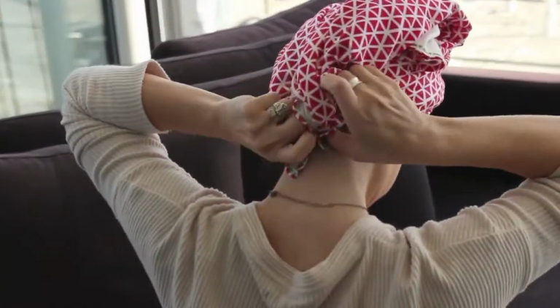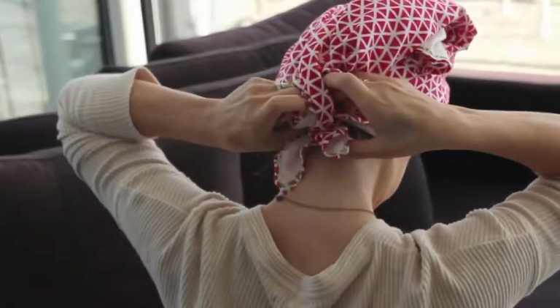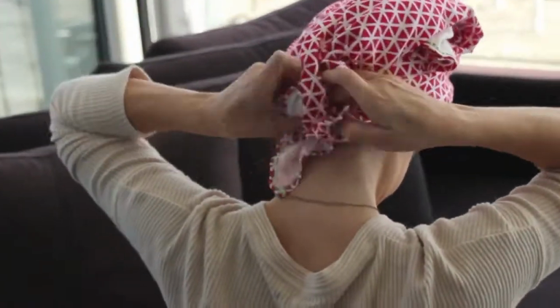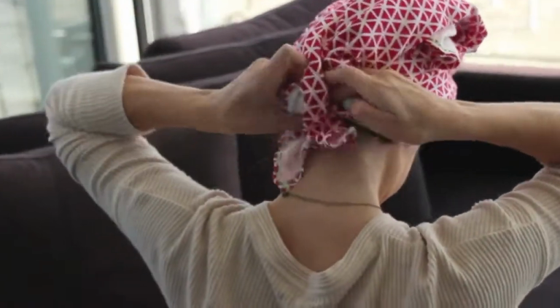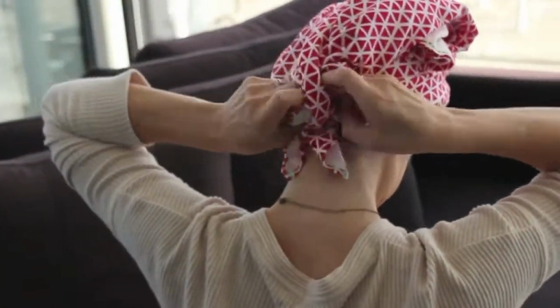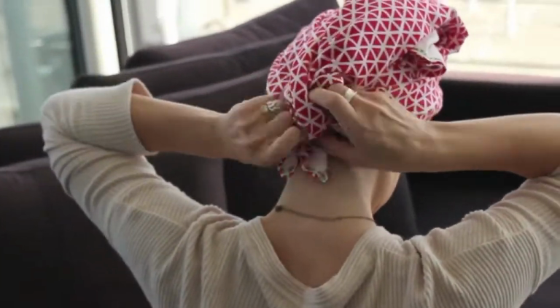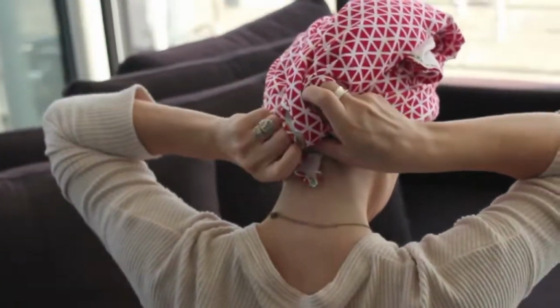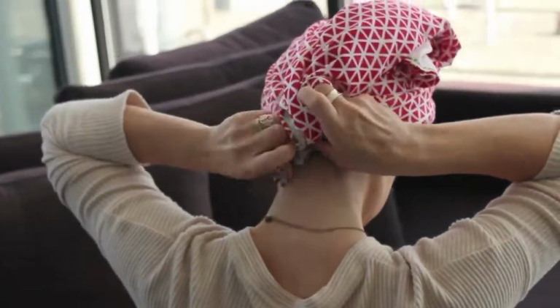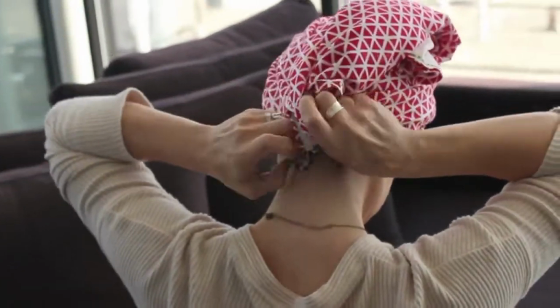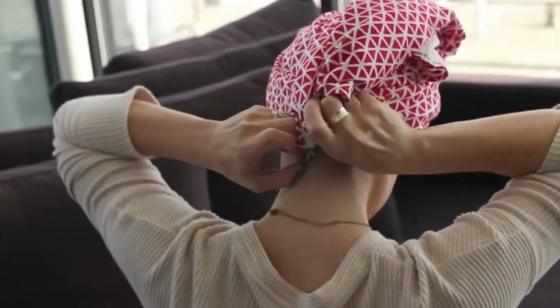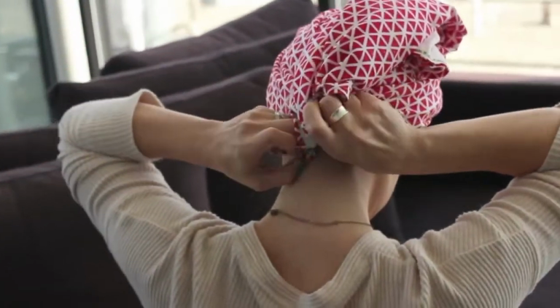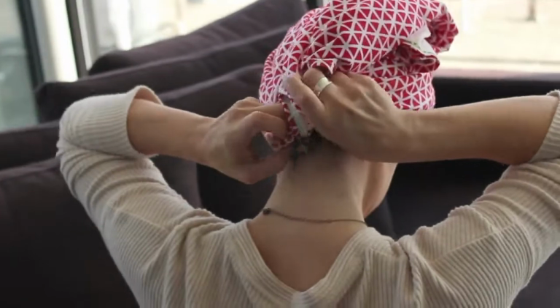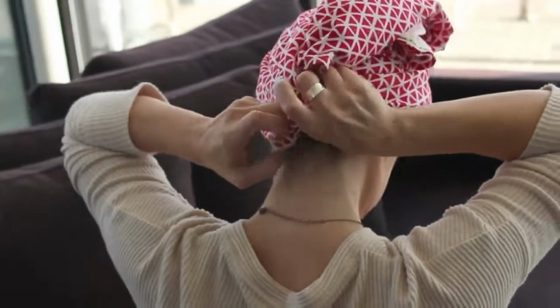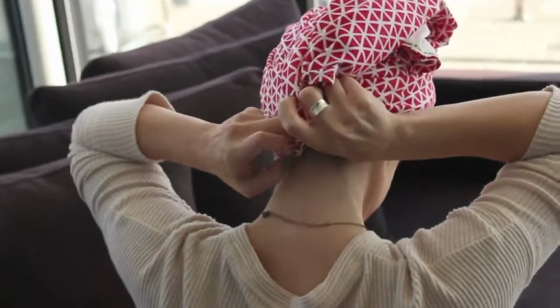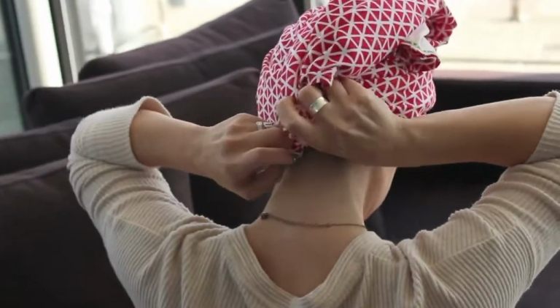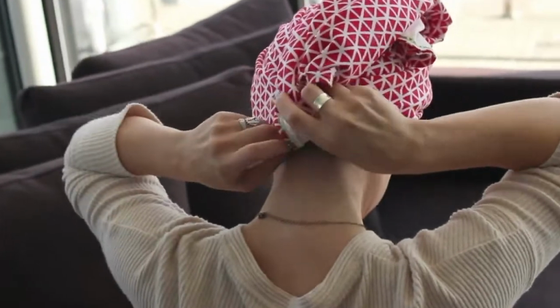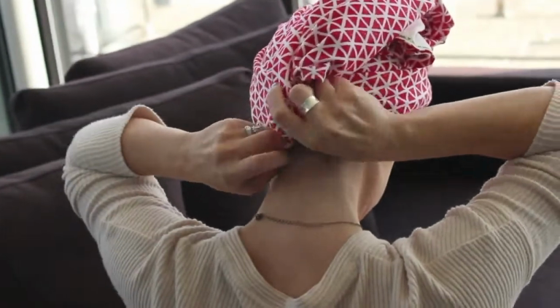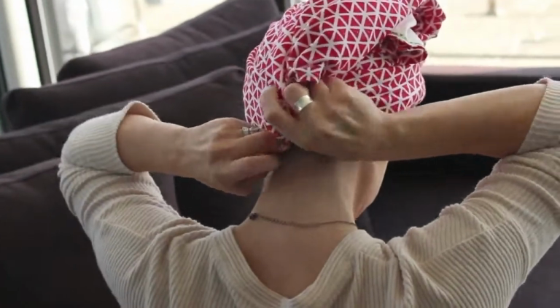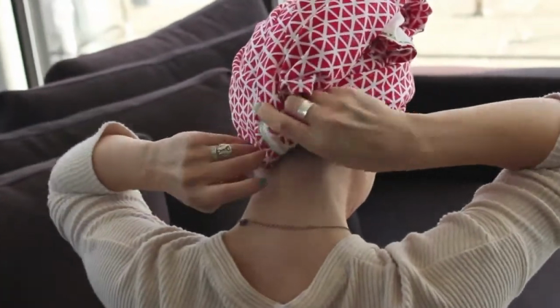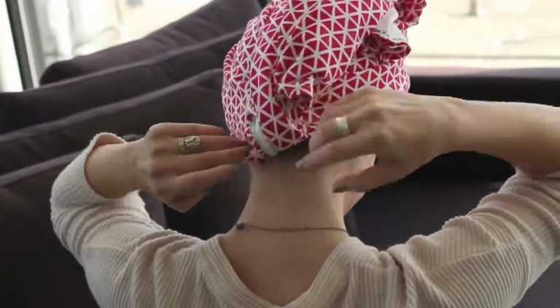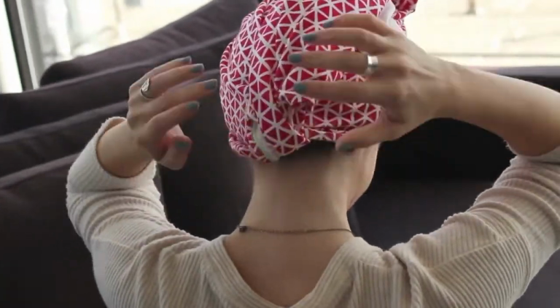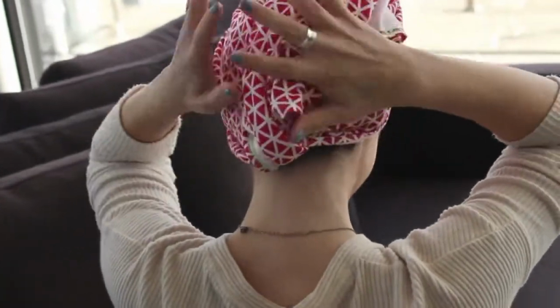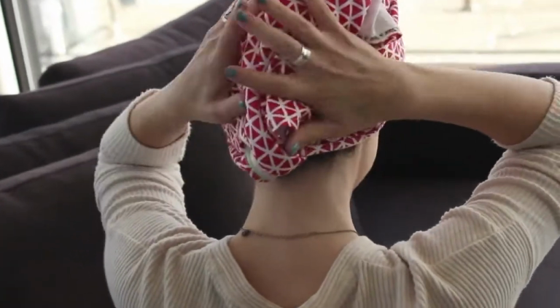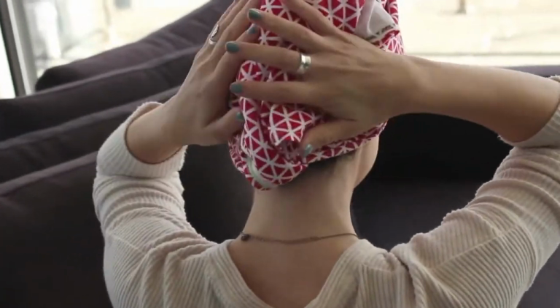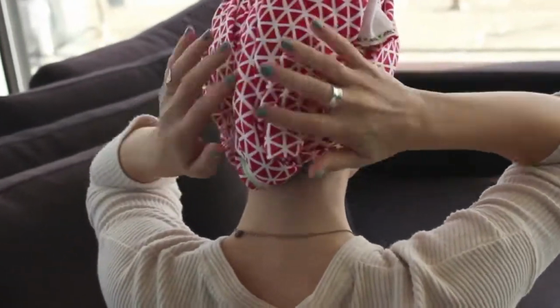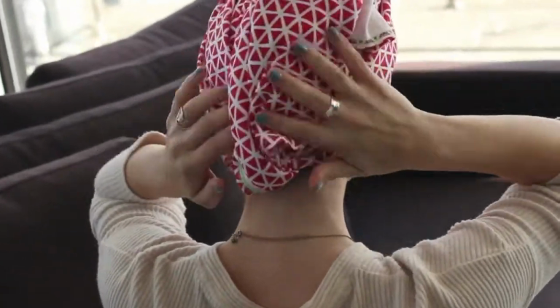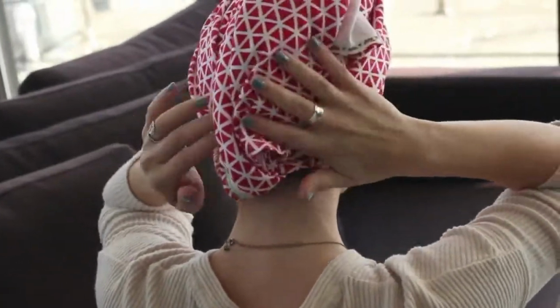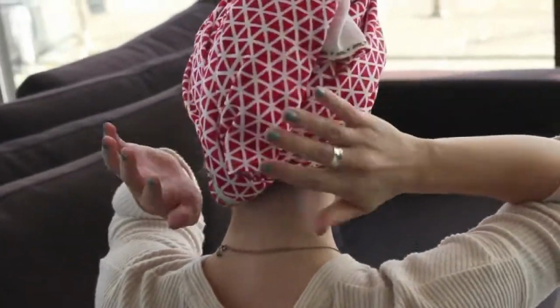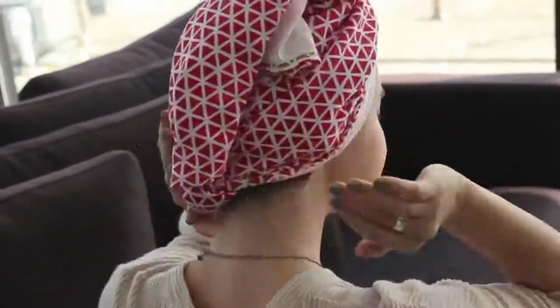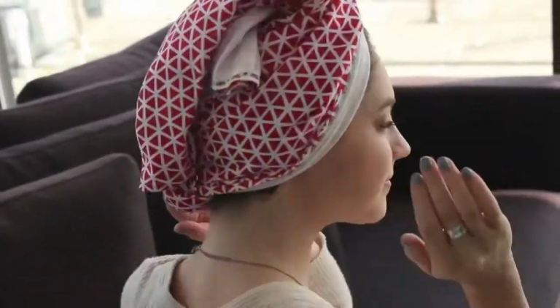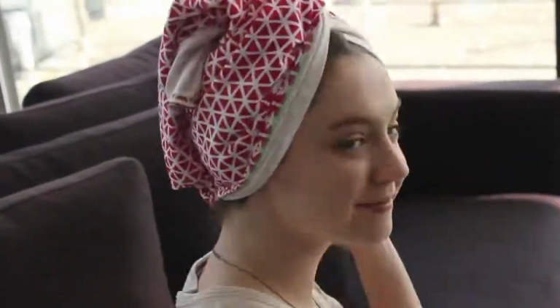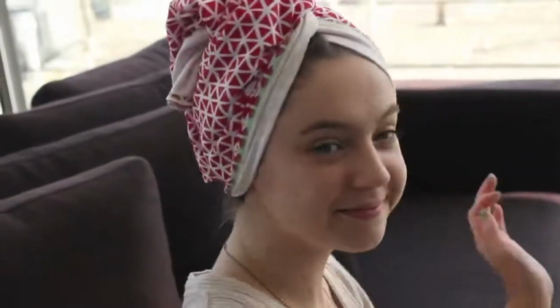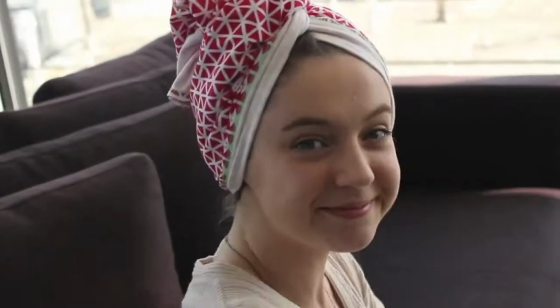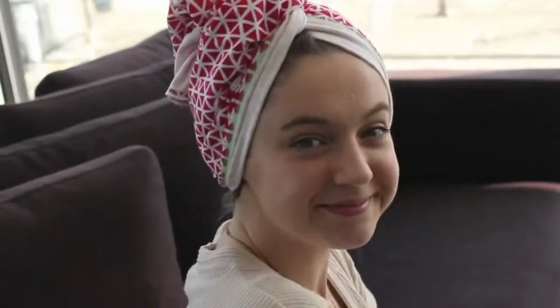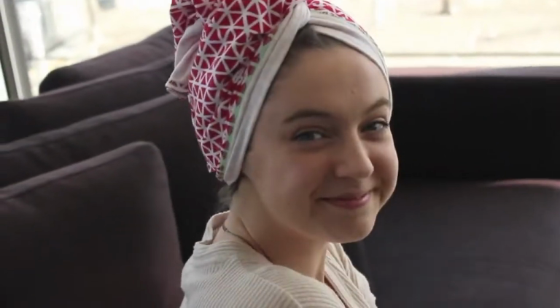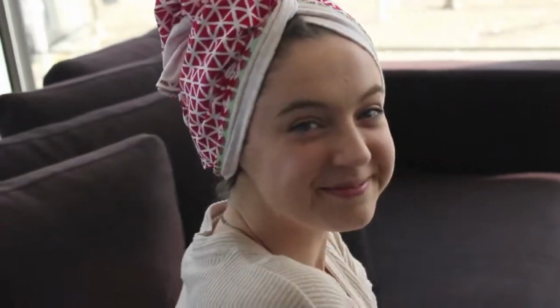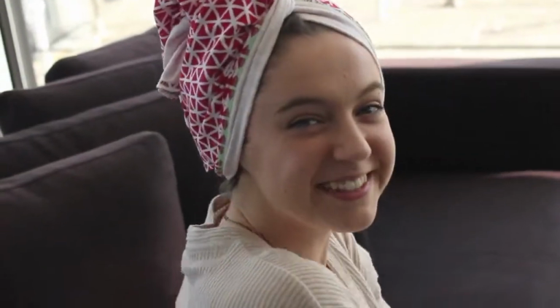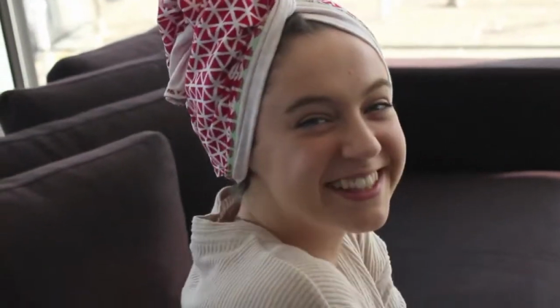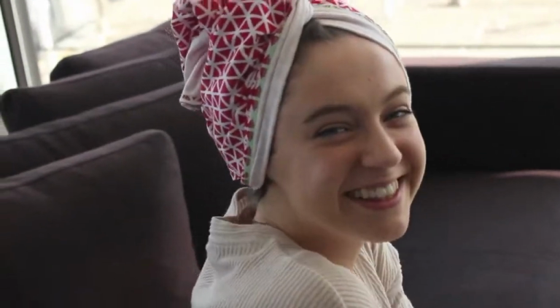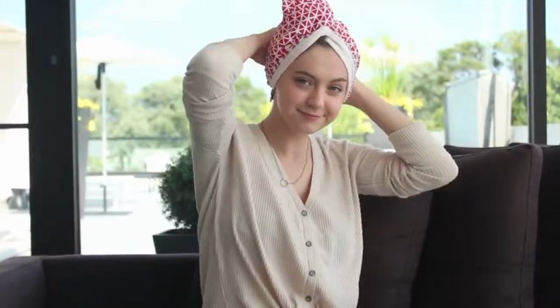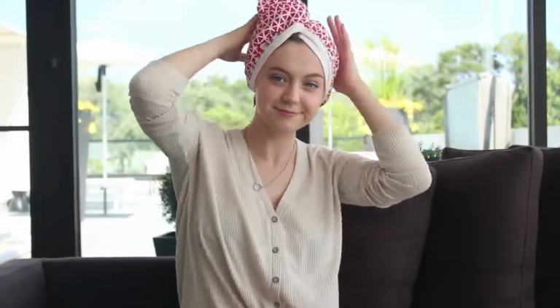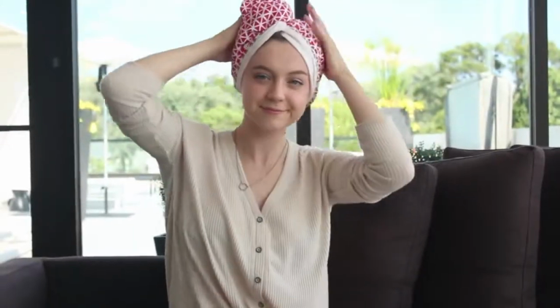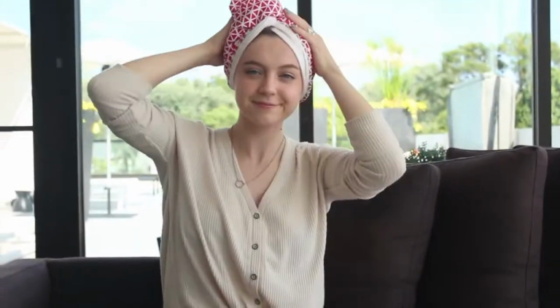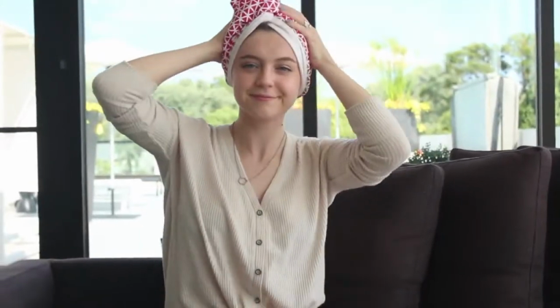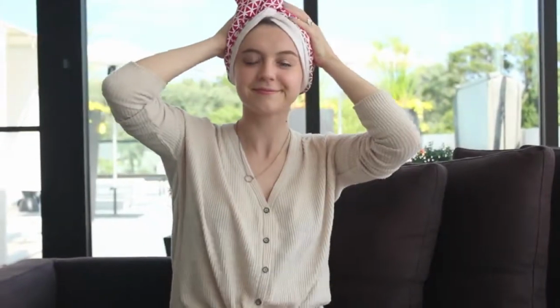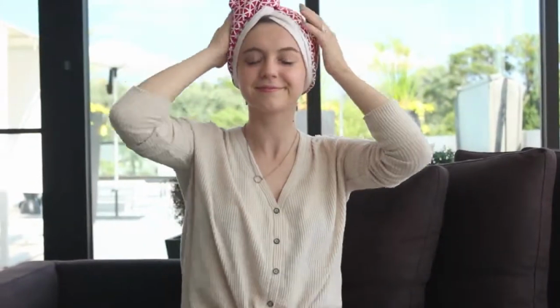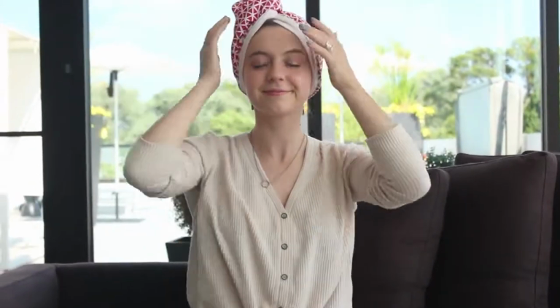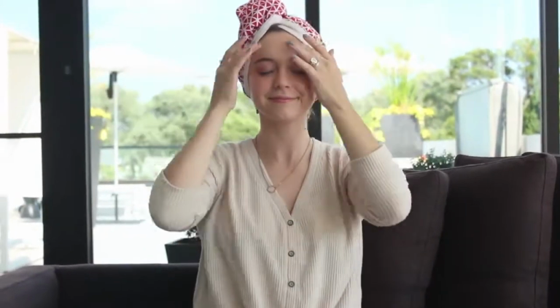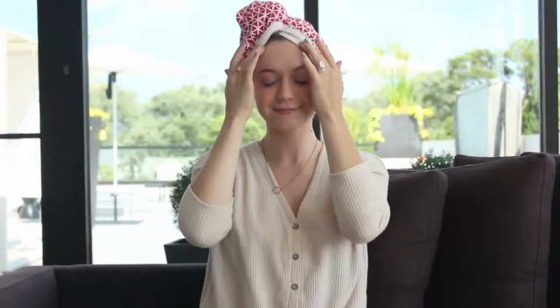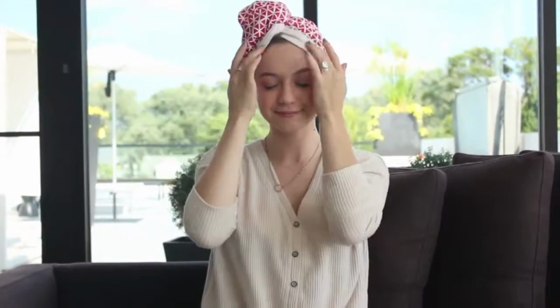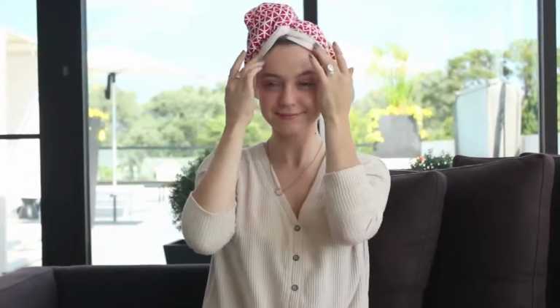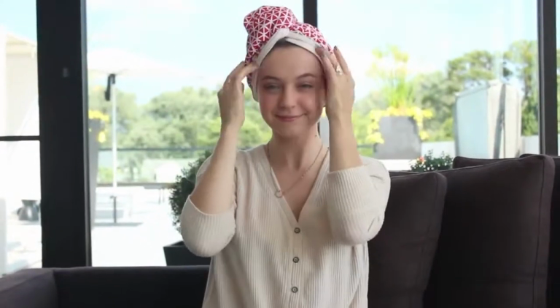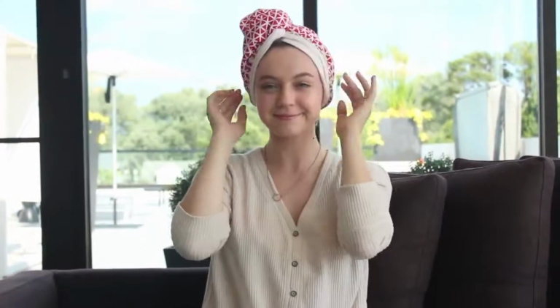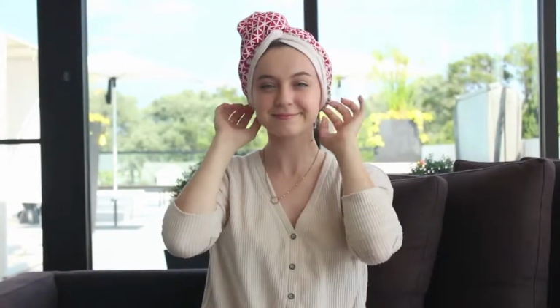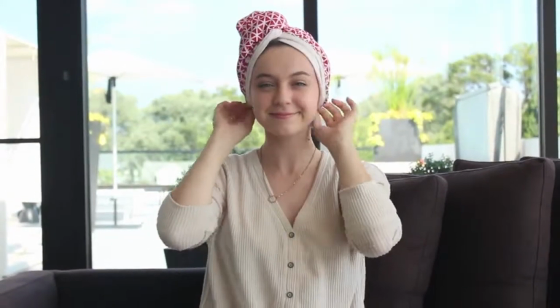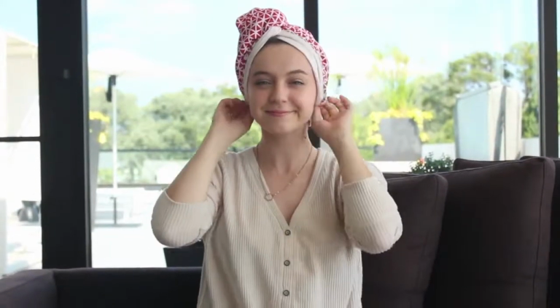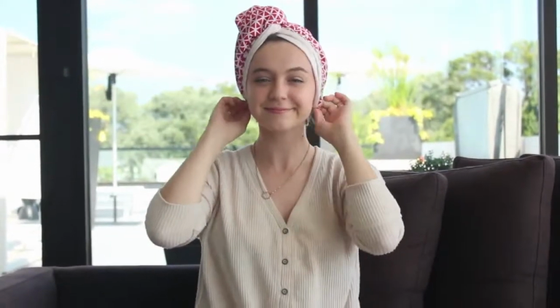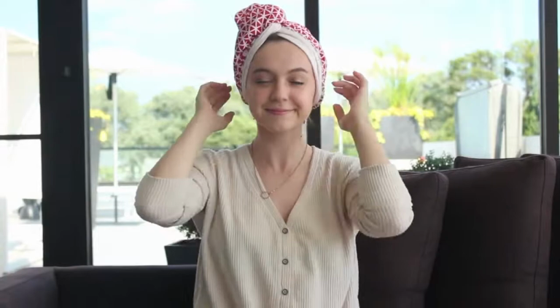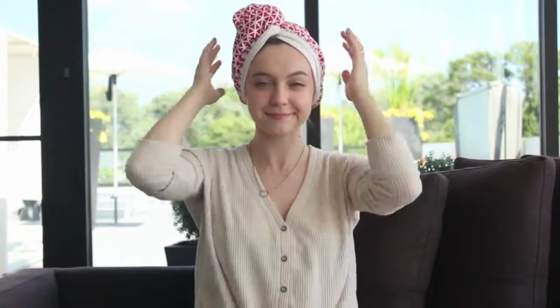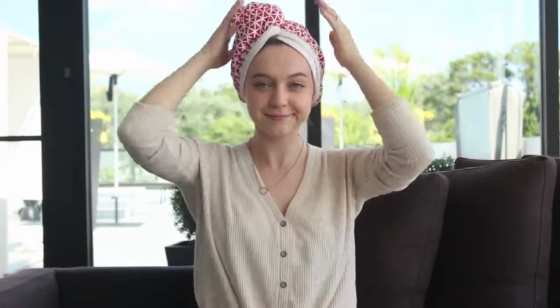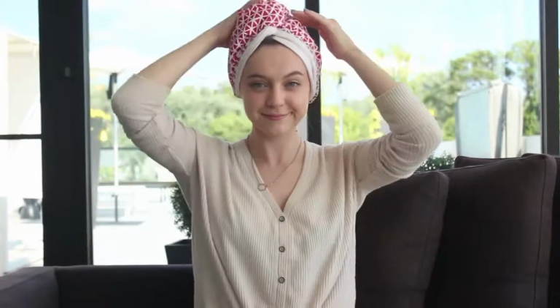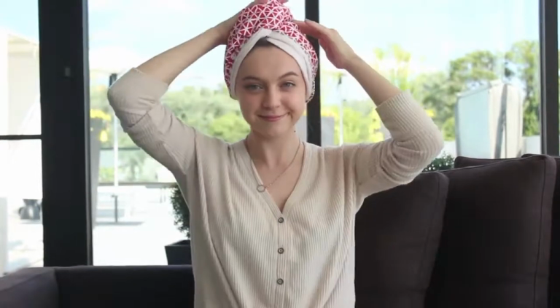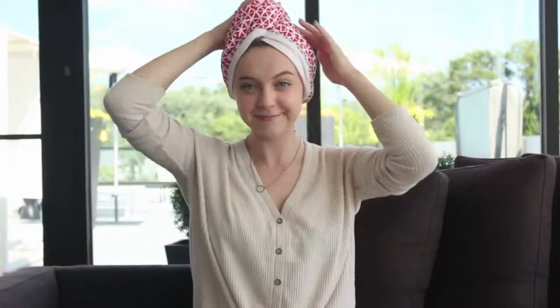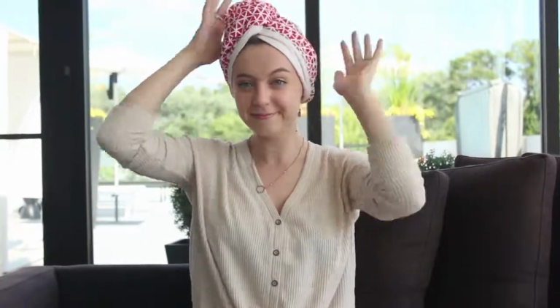This will help keep your towel secure while you sleep or while you're just doing things around the house. And there you have it — it's the back knot towel tie.